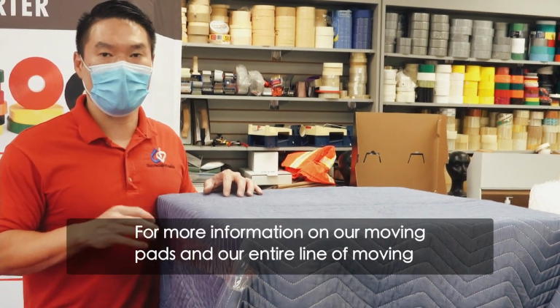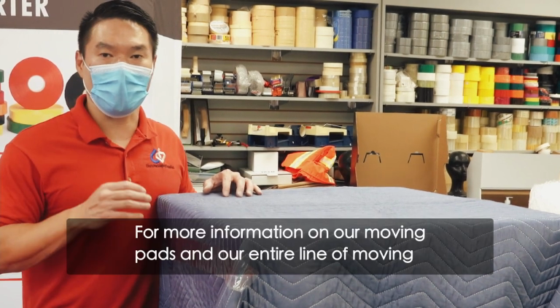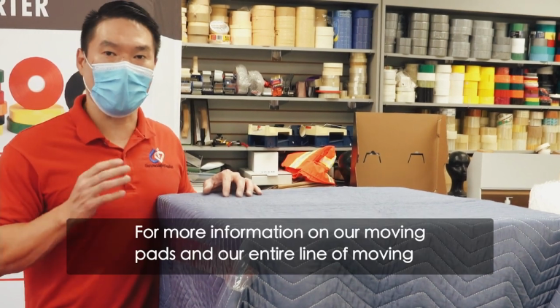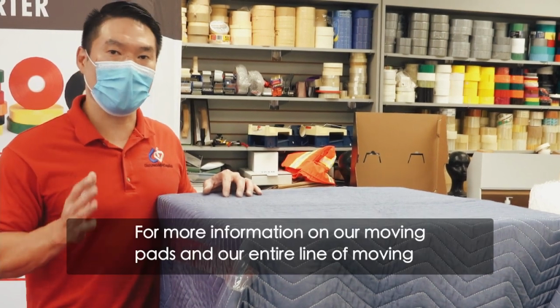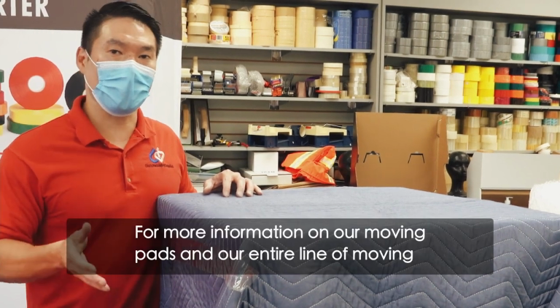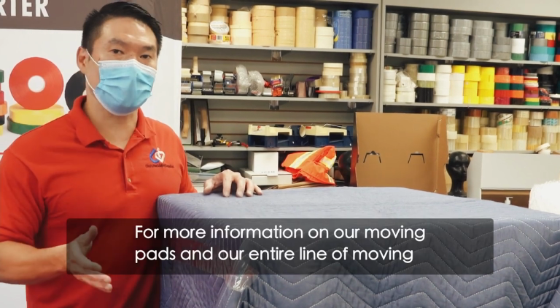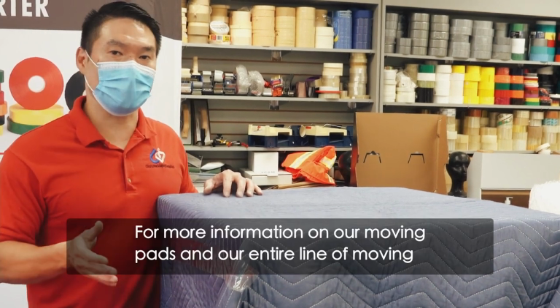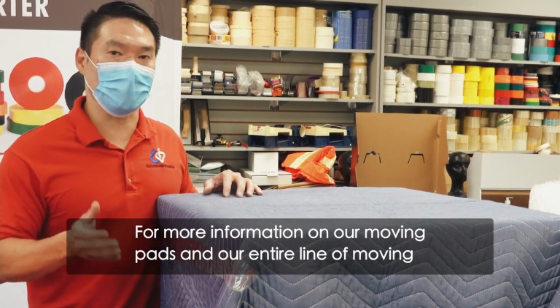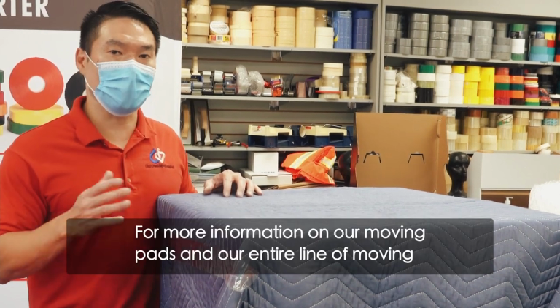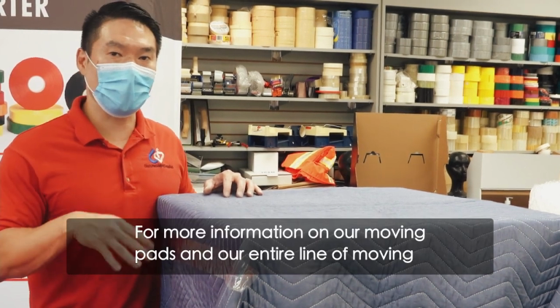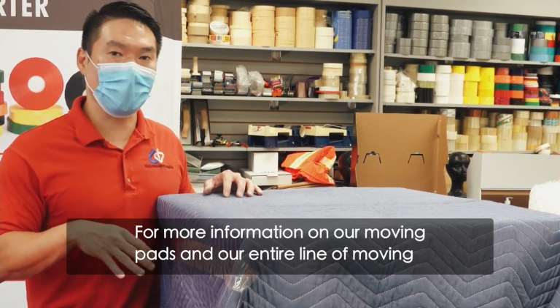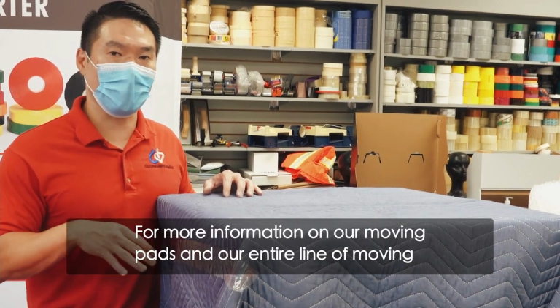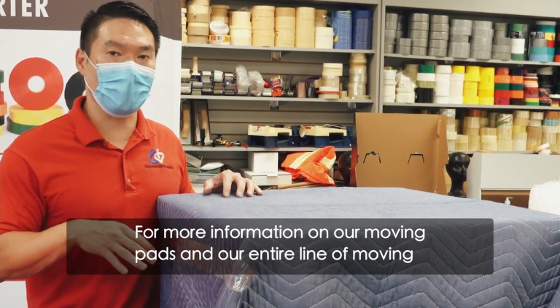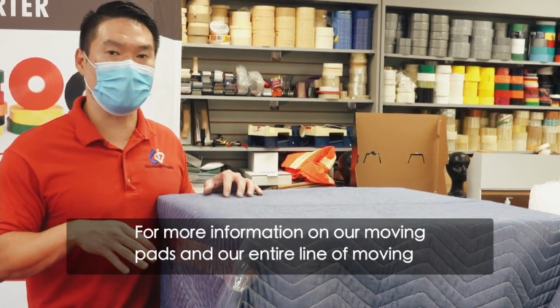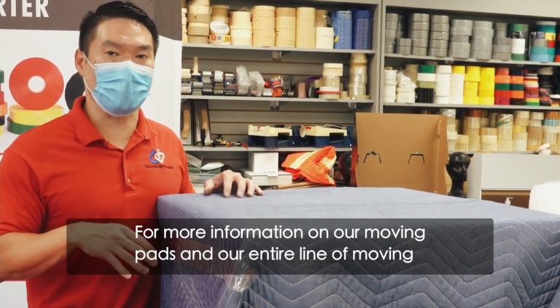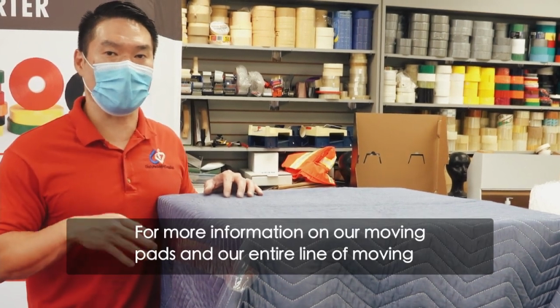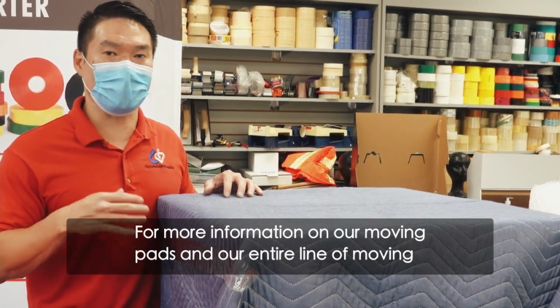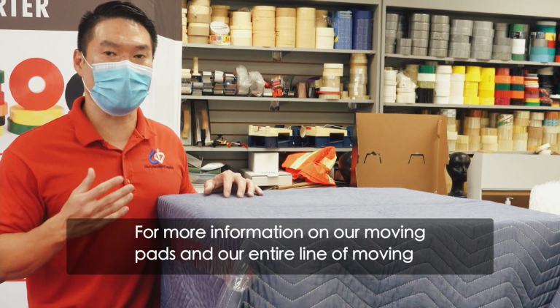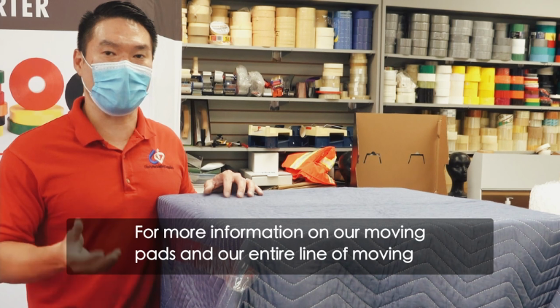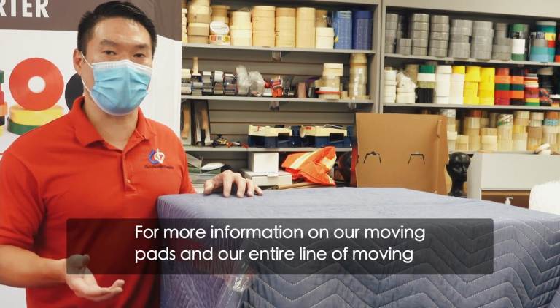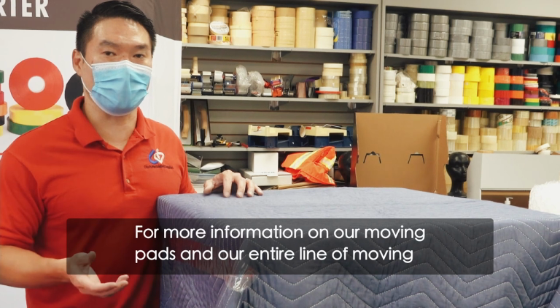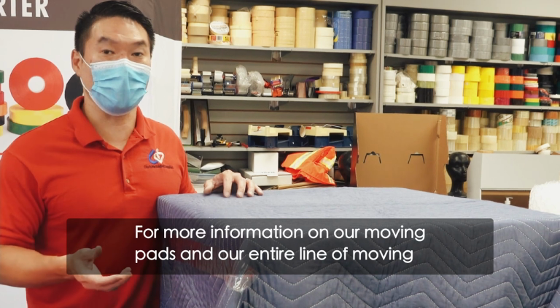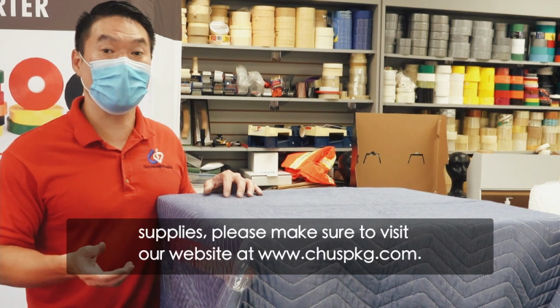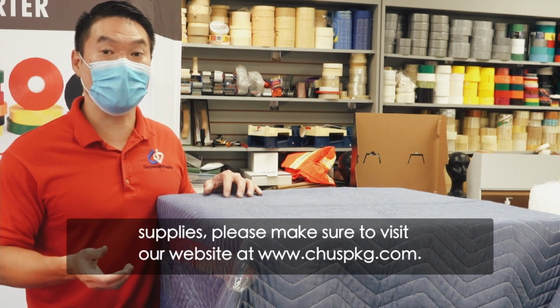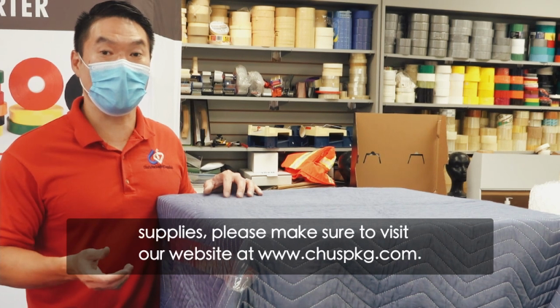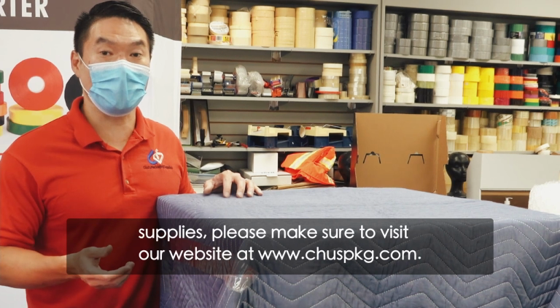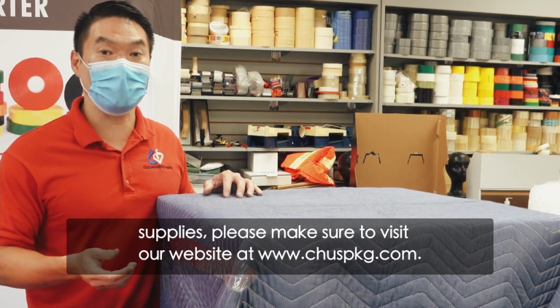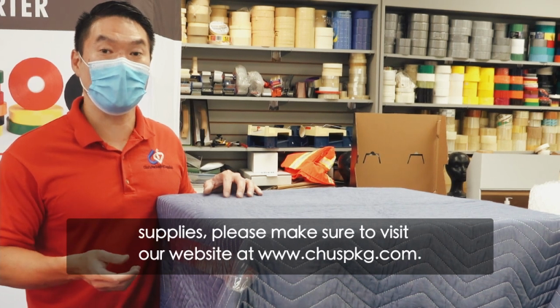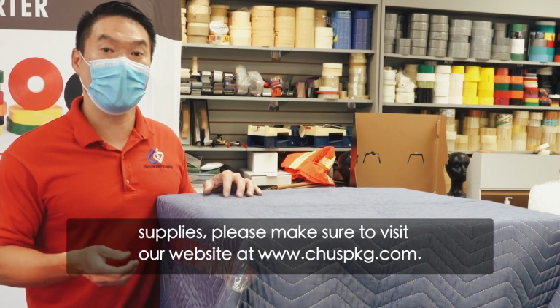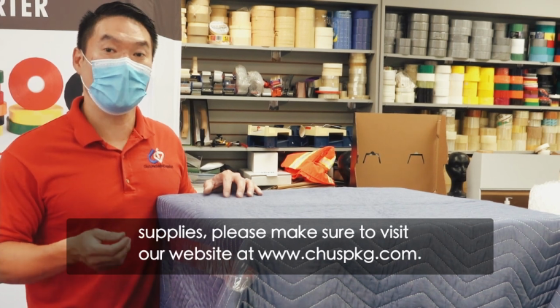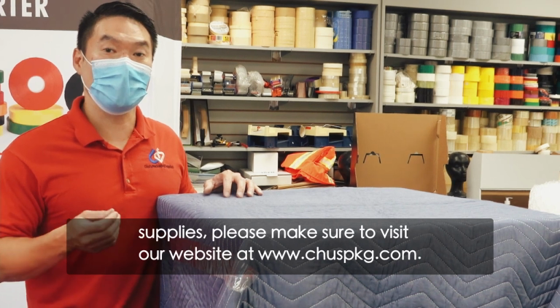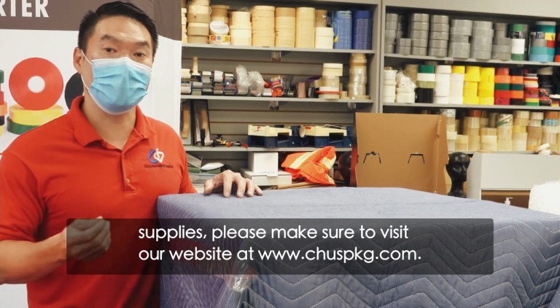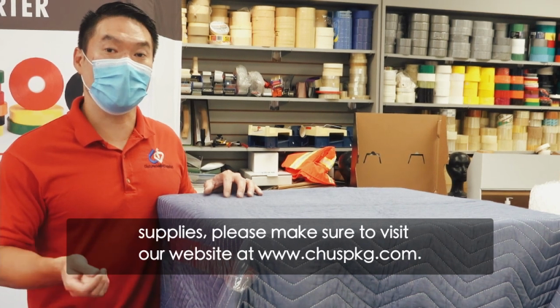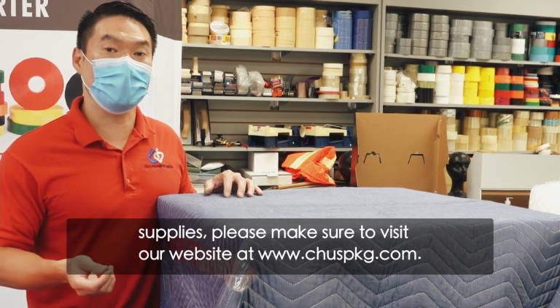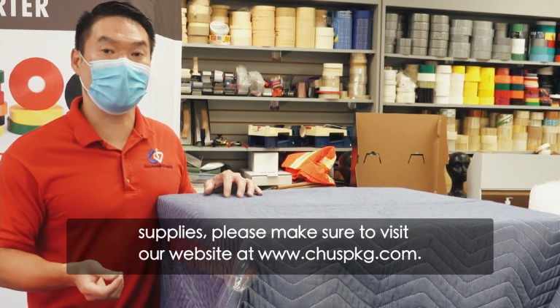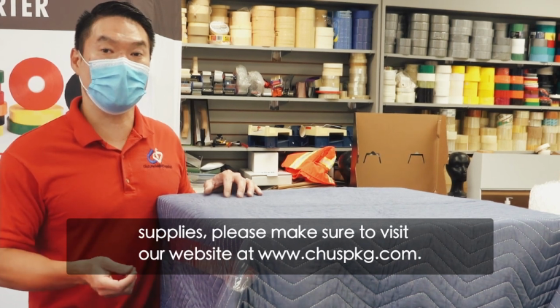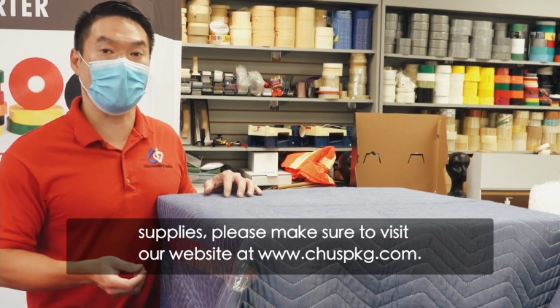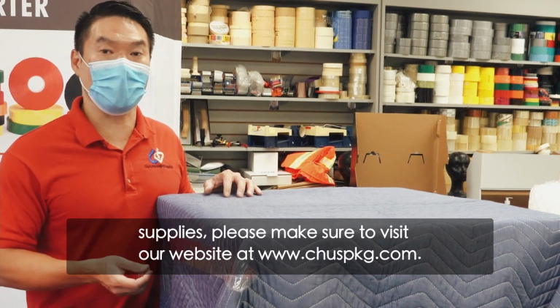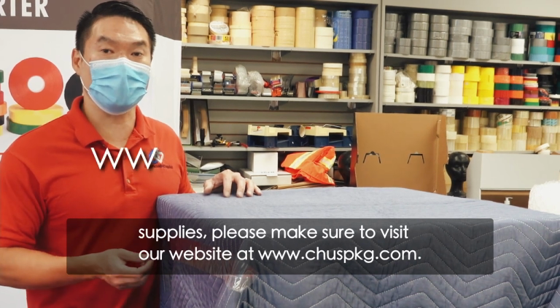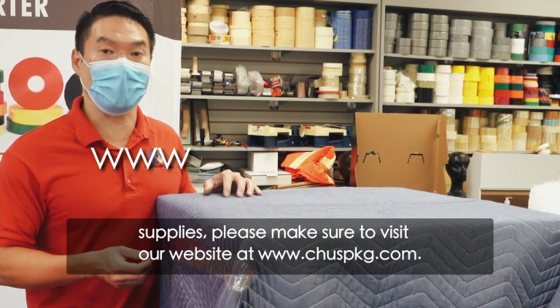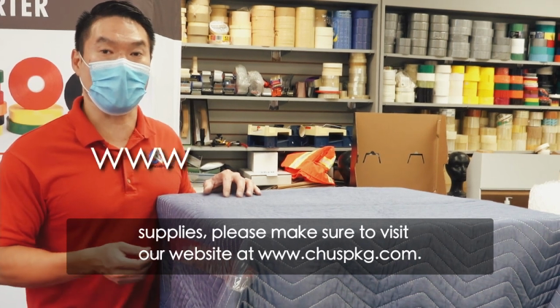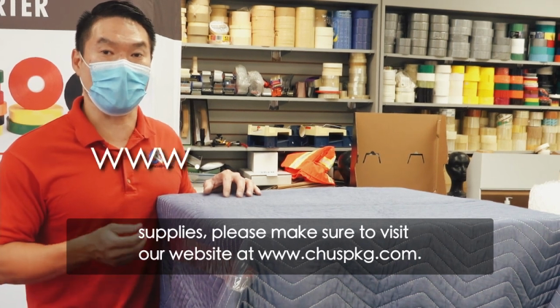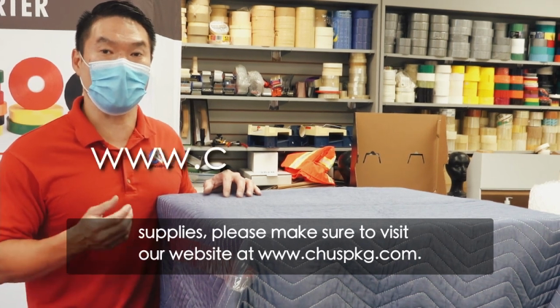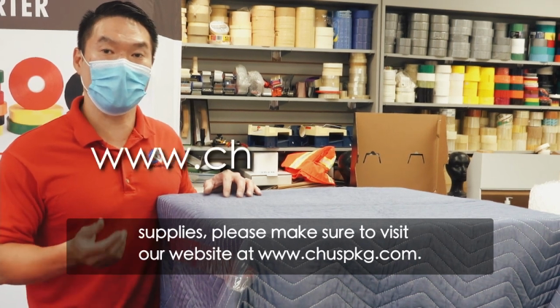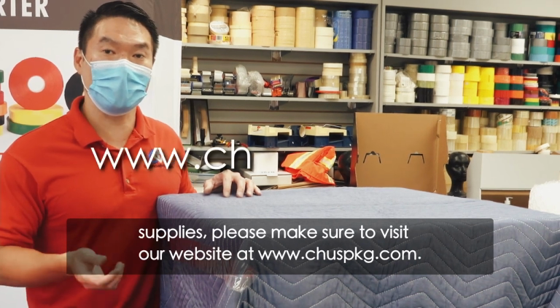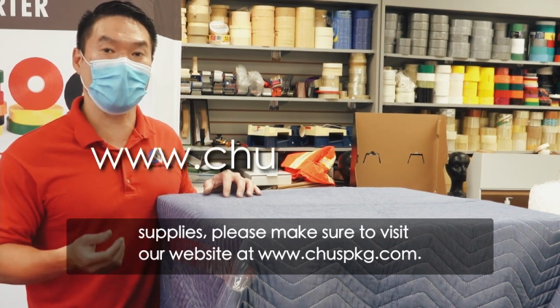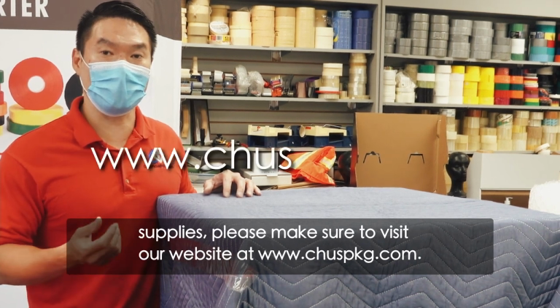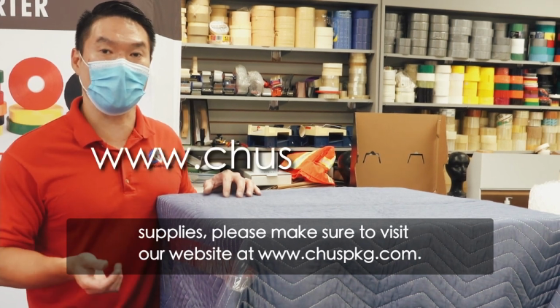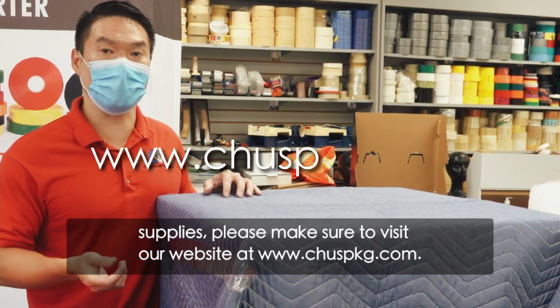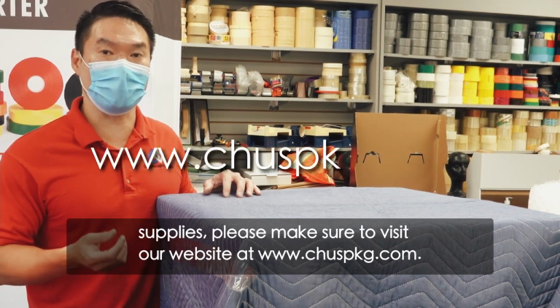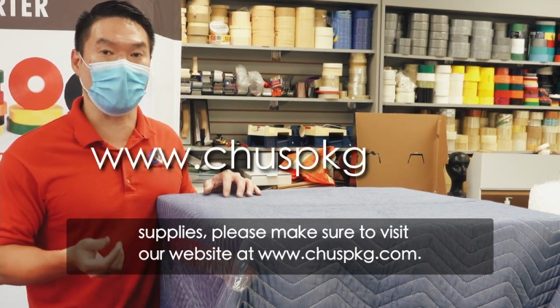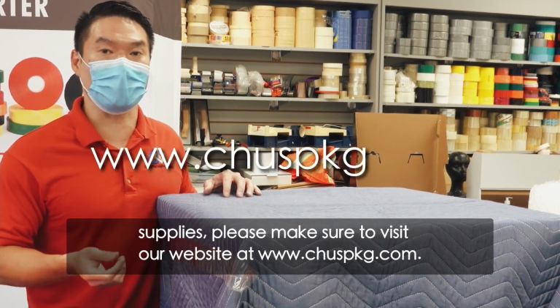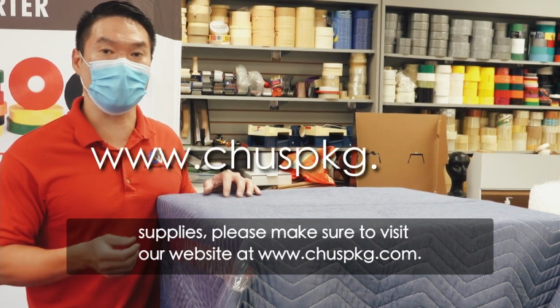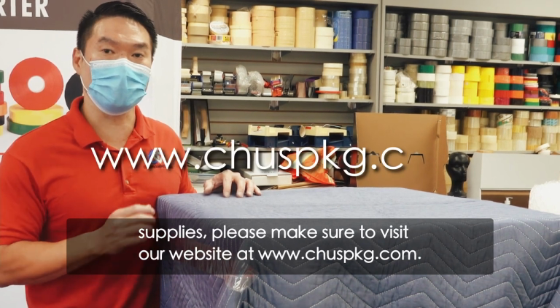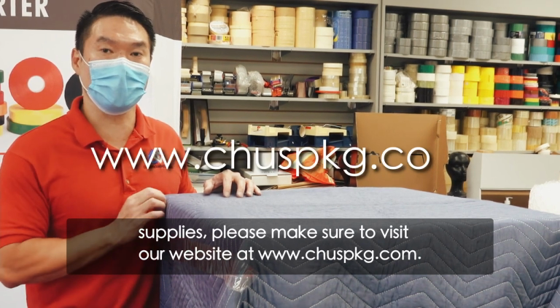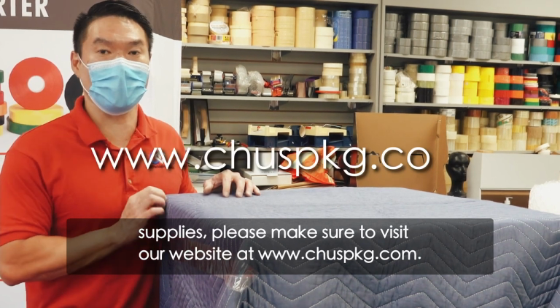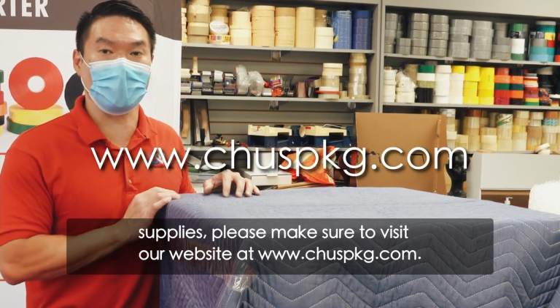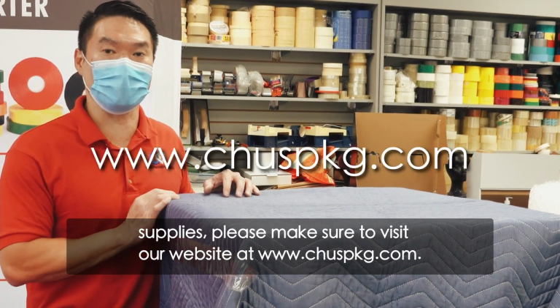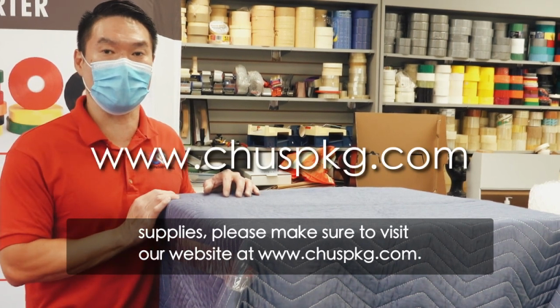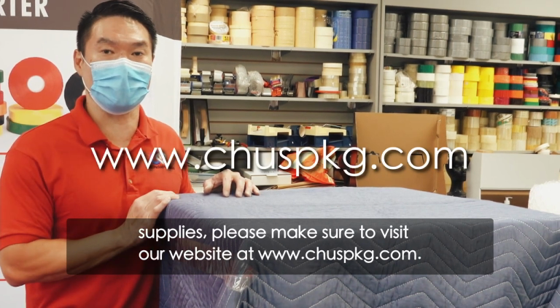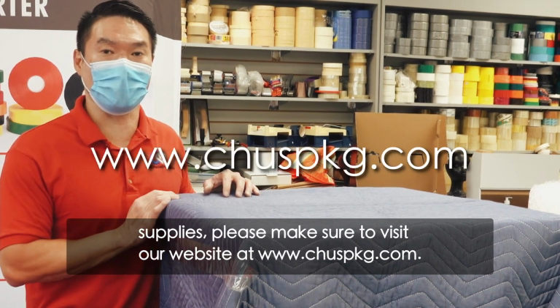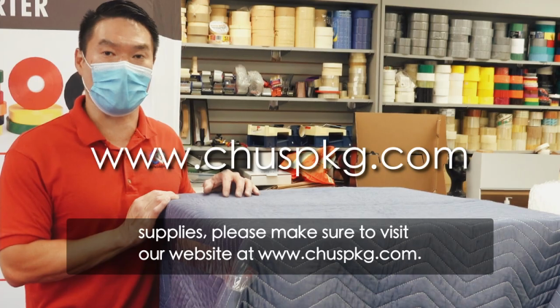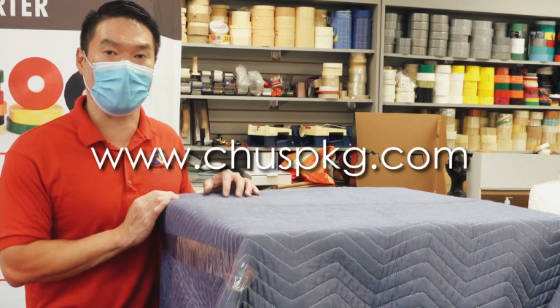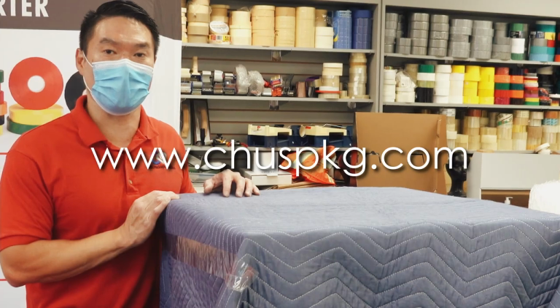For more information on our moving pads and our entire line of moving supplies, please make sure to visit our website at www.choosepkg.com.